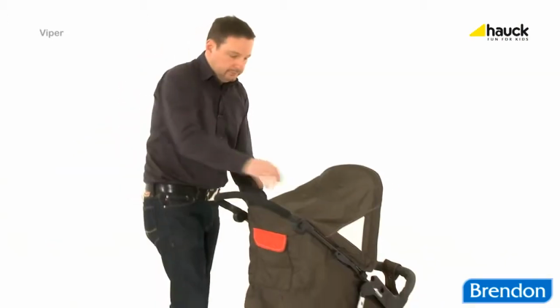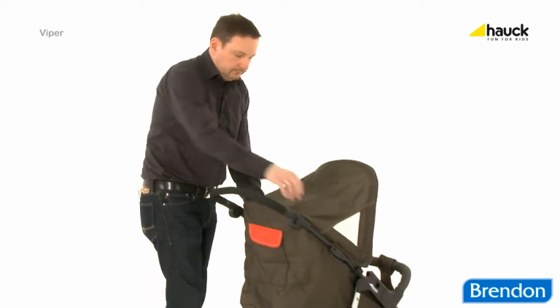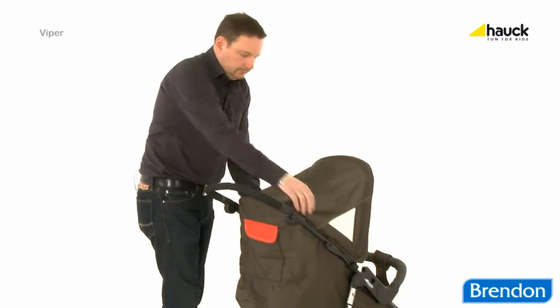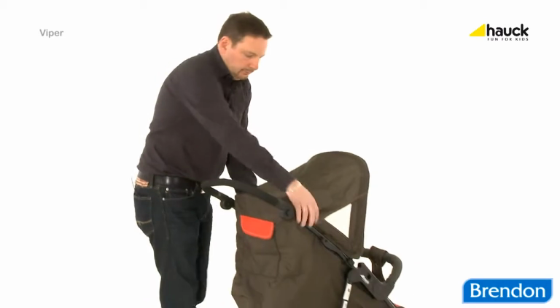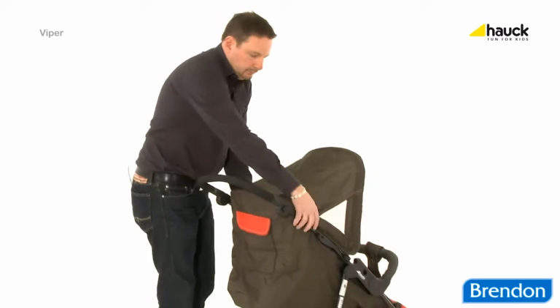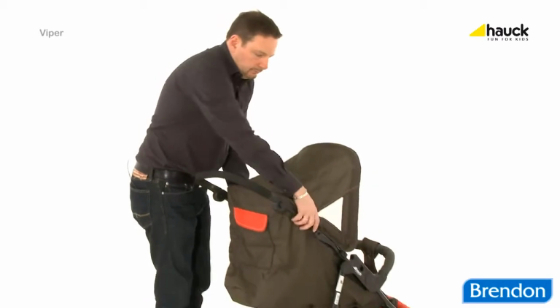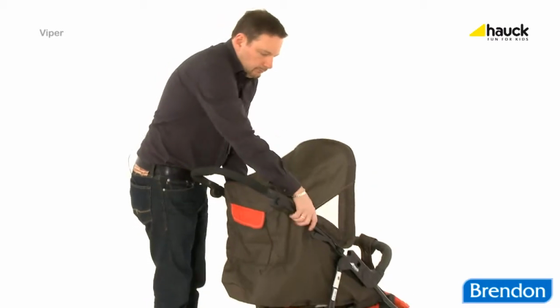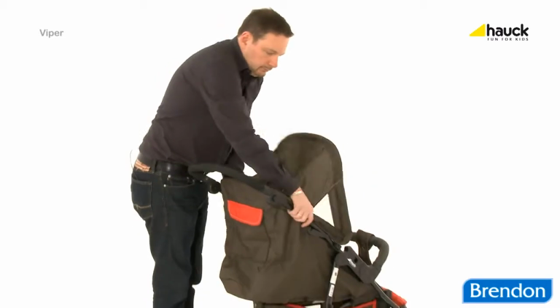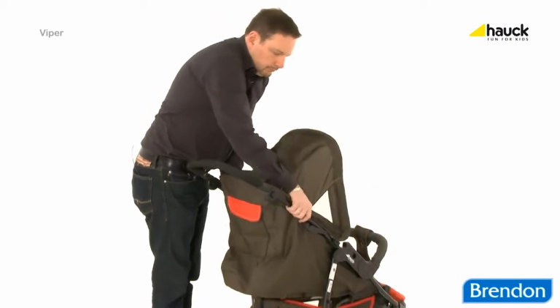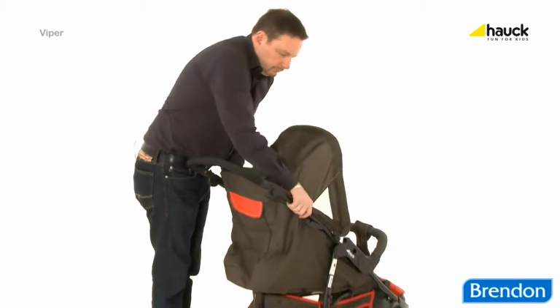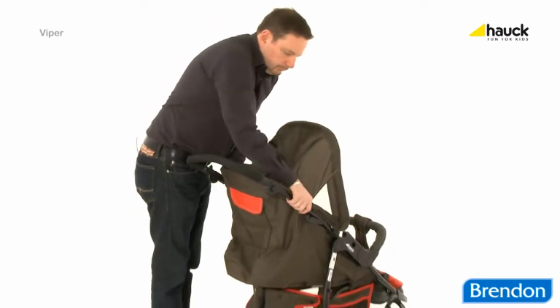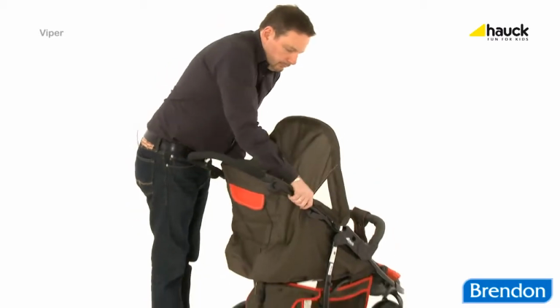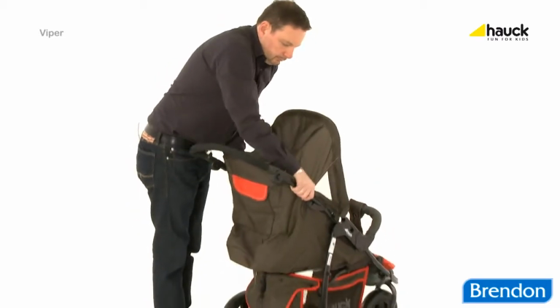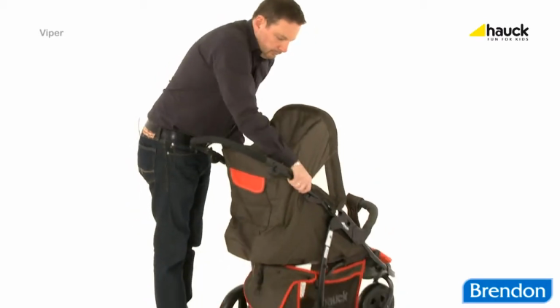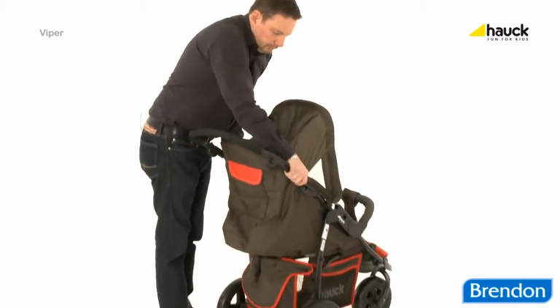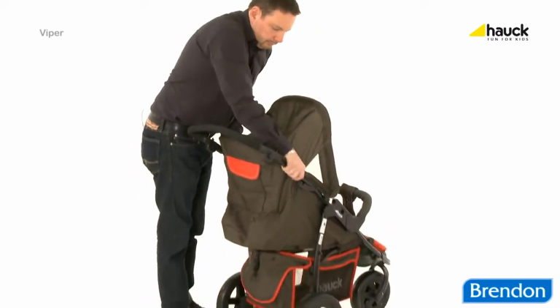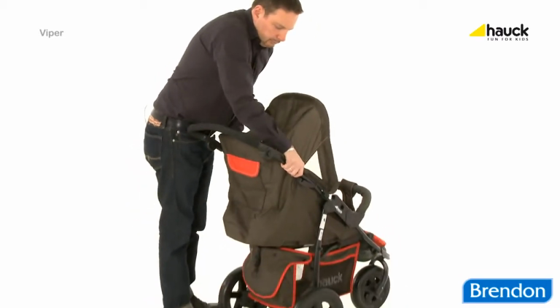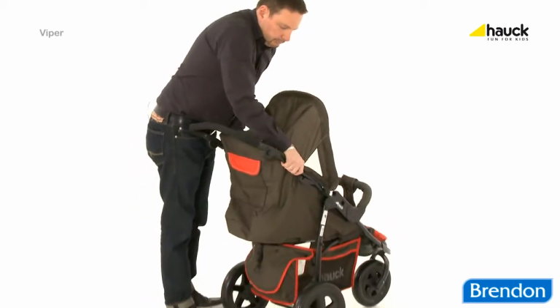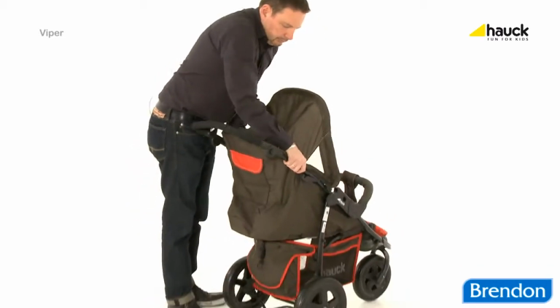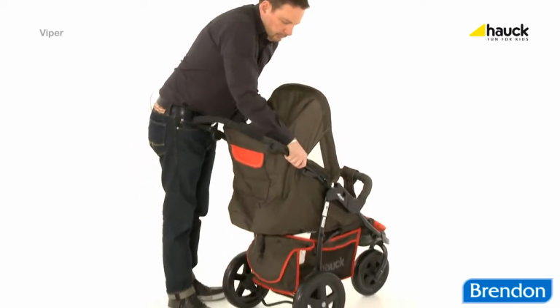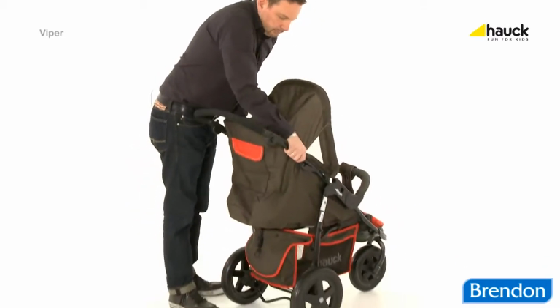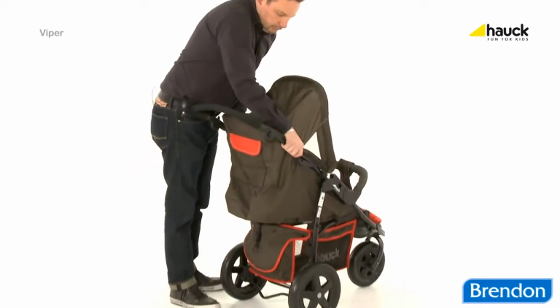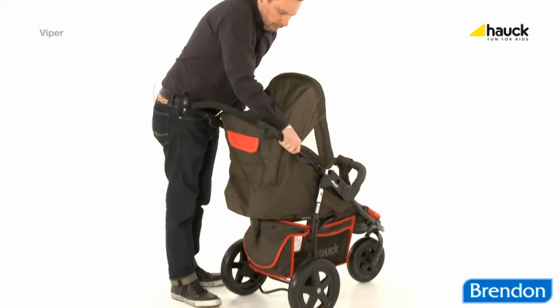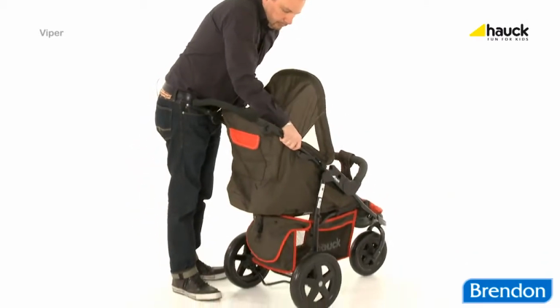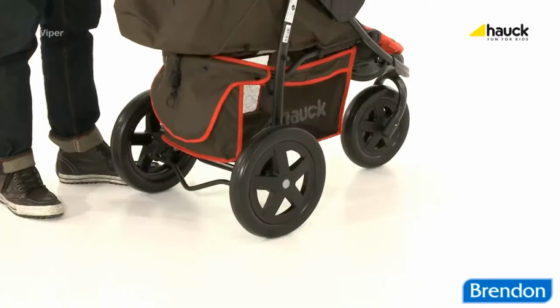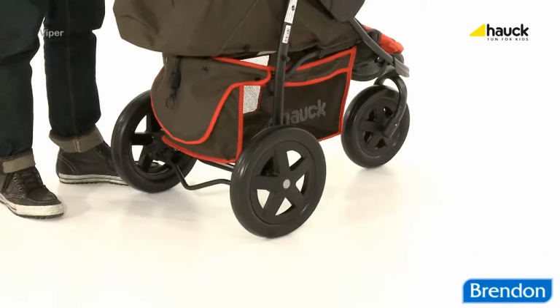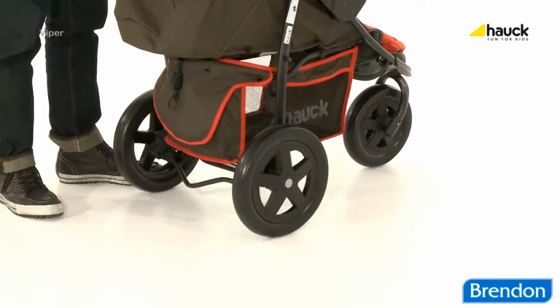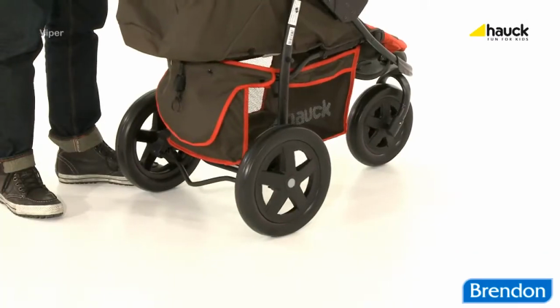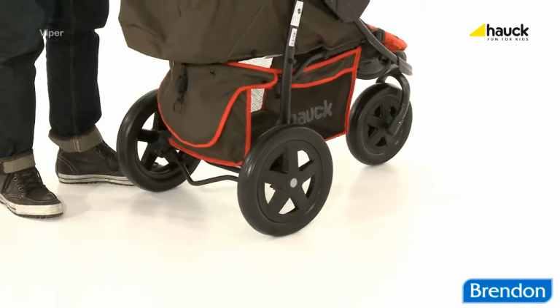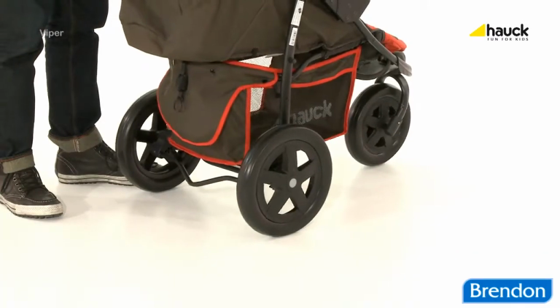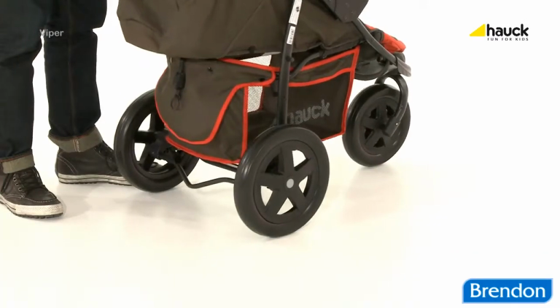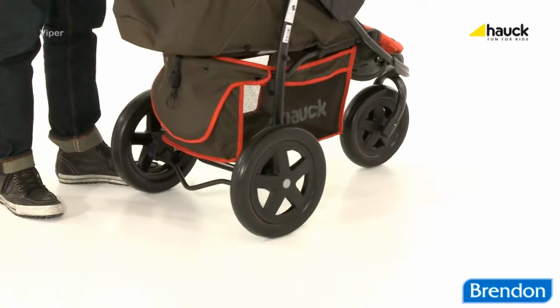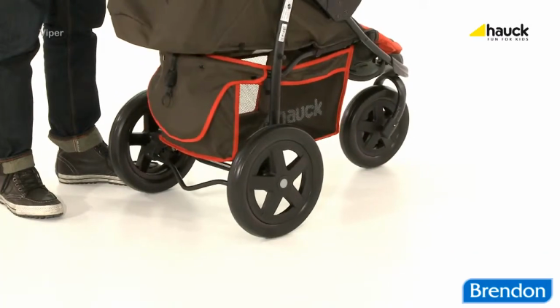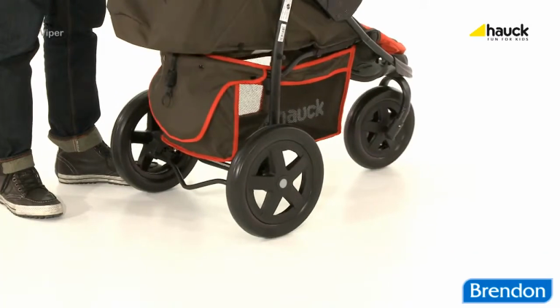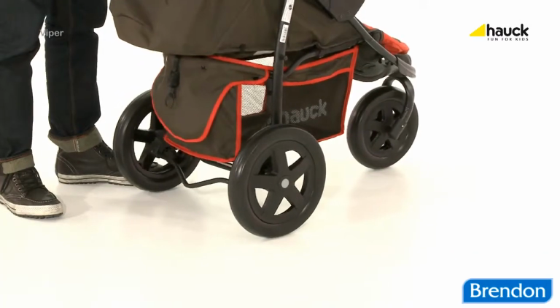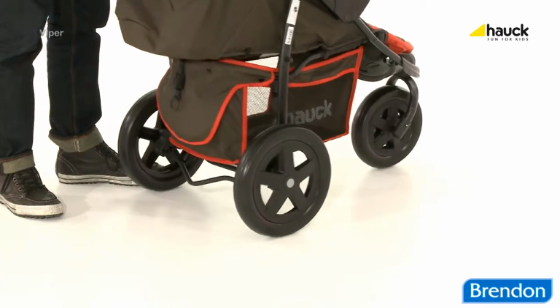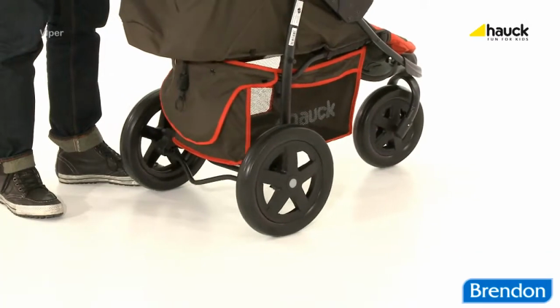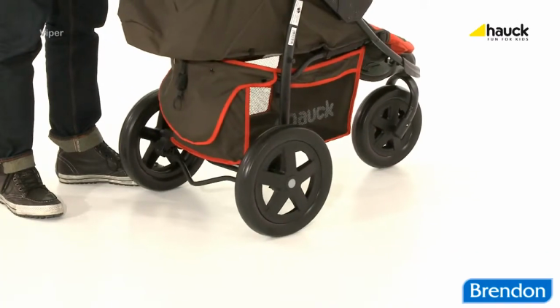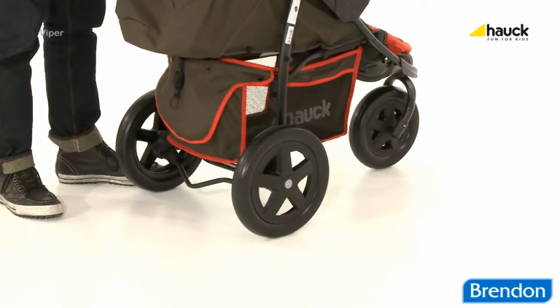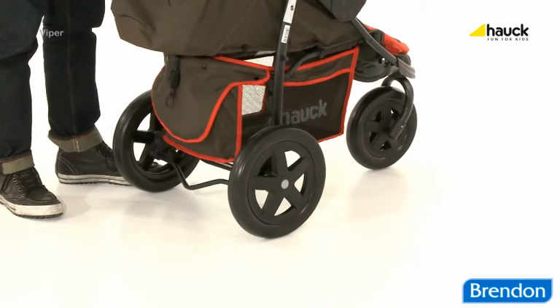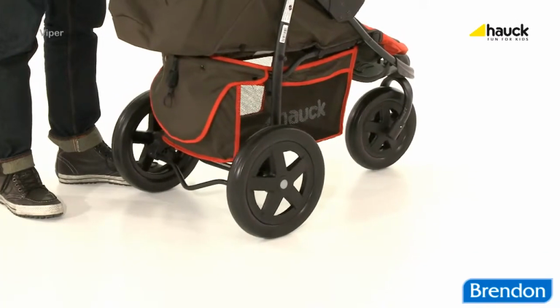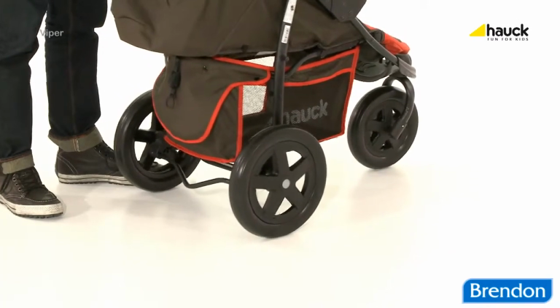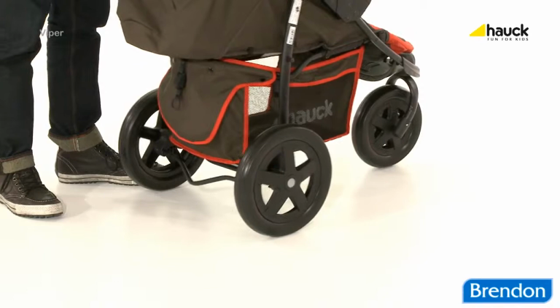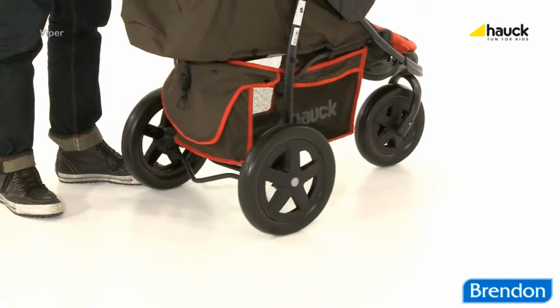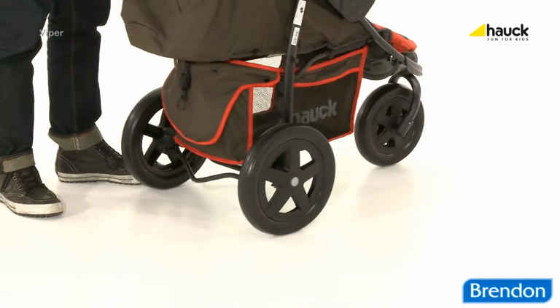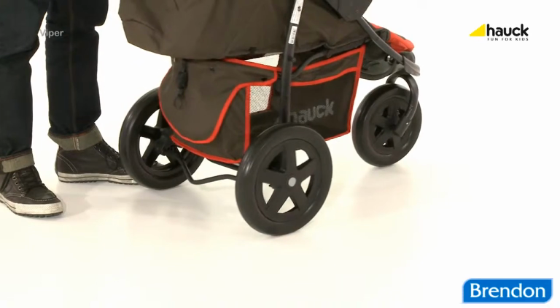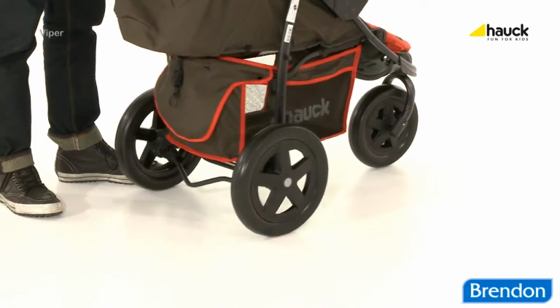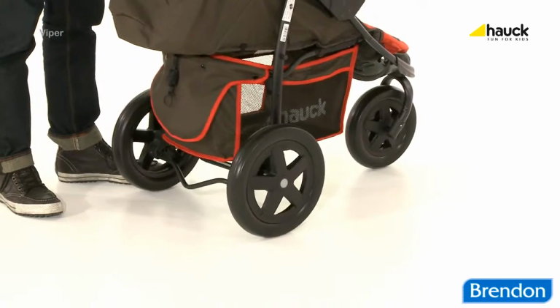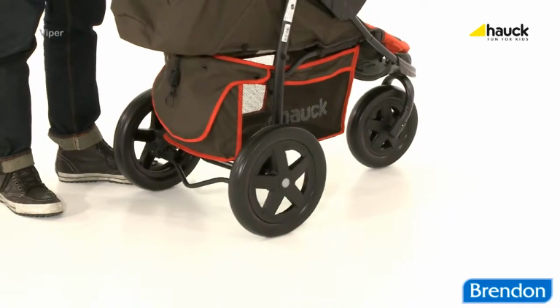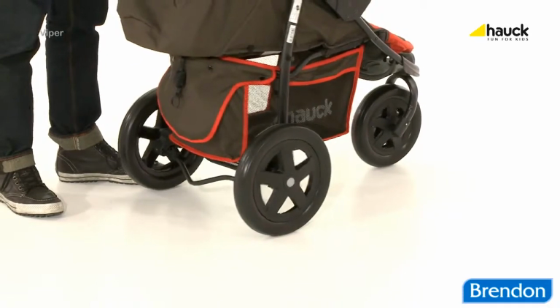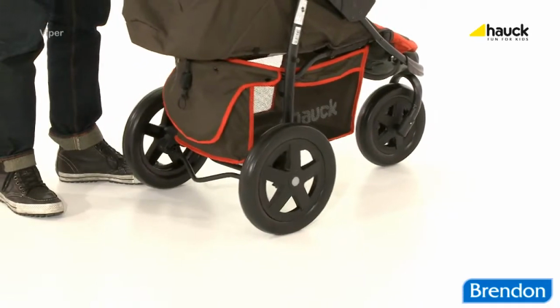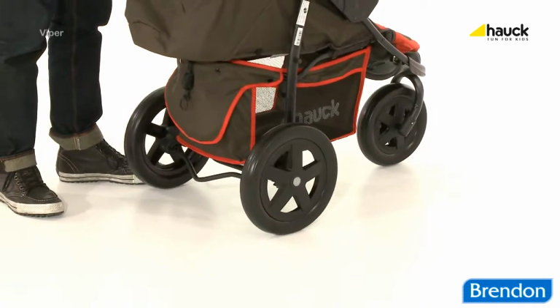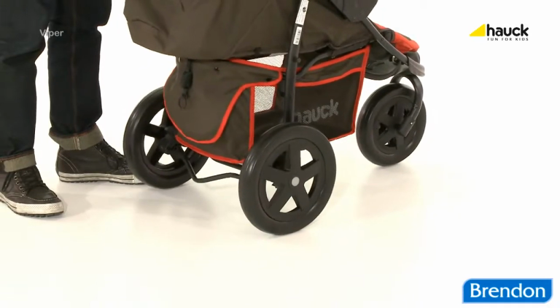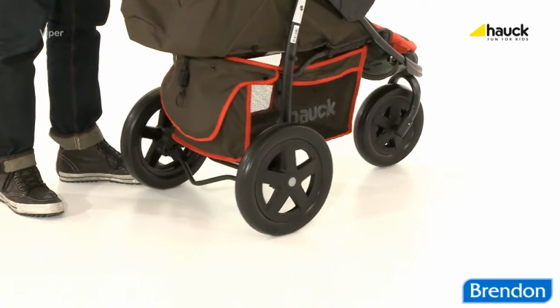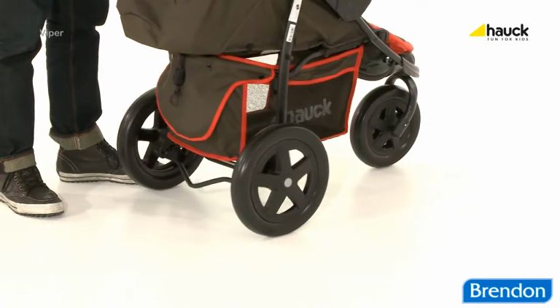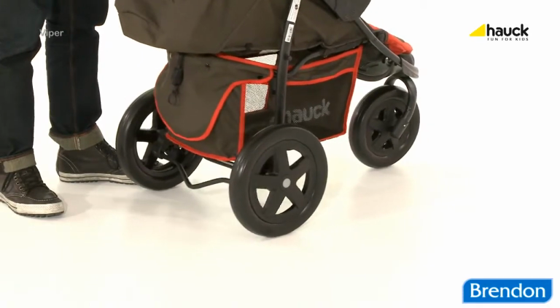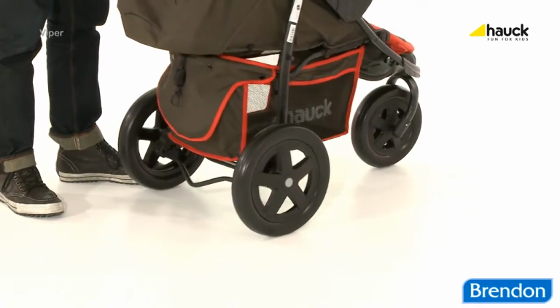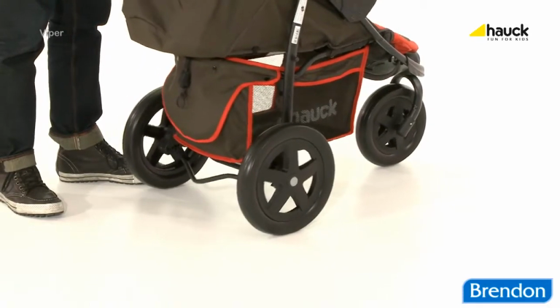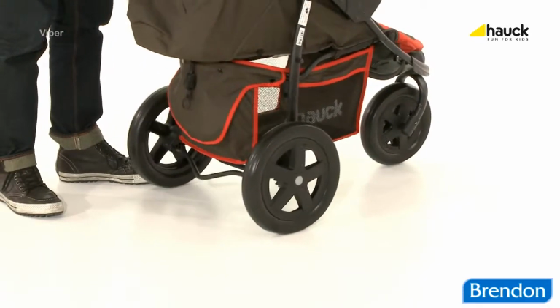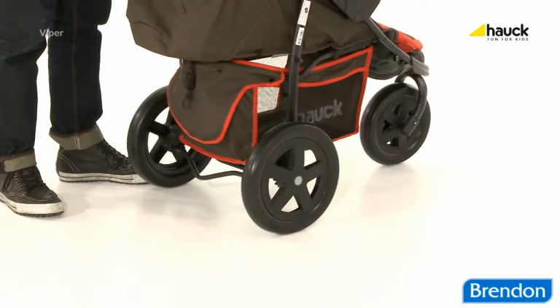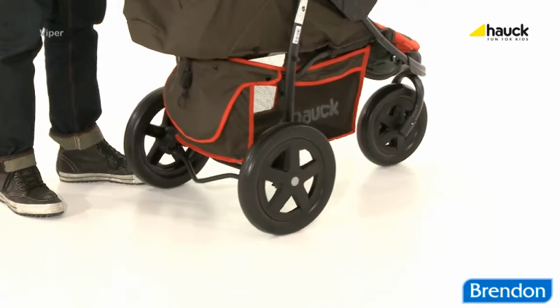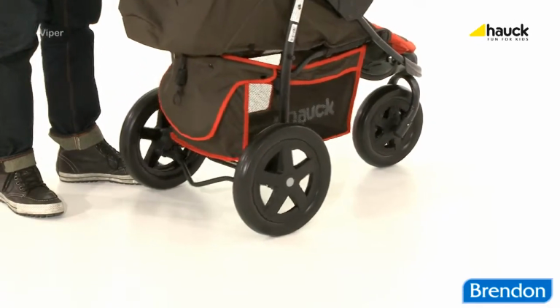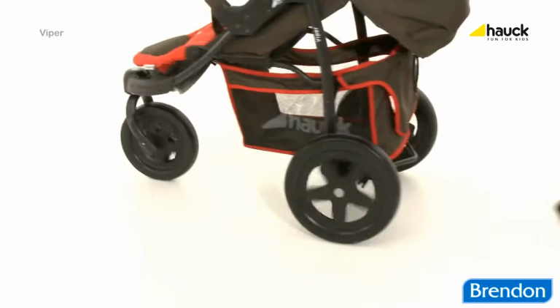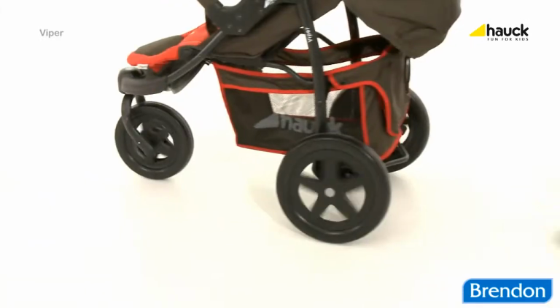The large back wheels, in combination with the integrated suspension, offer a smooth ride over every terrain.